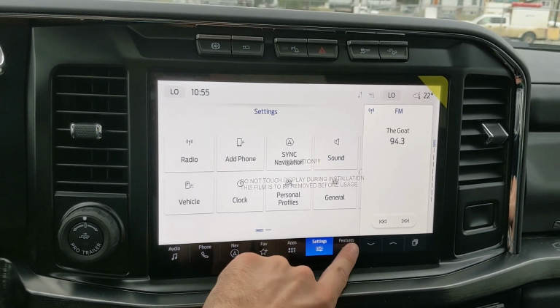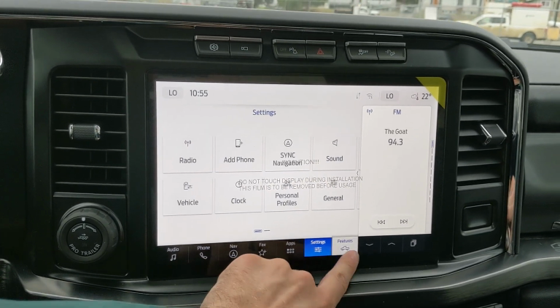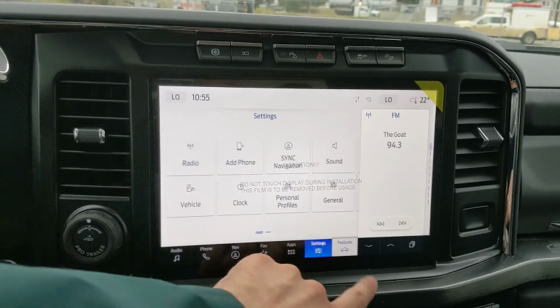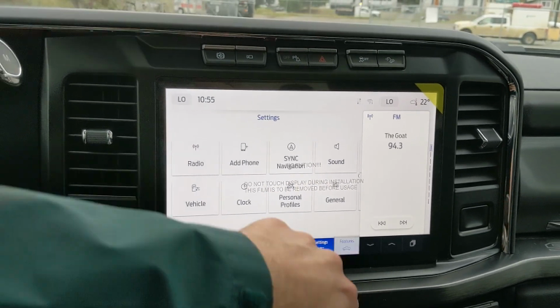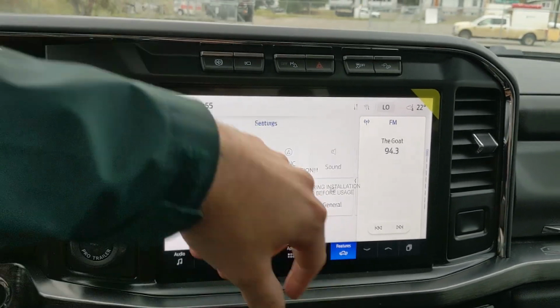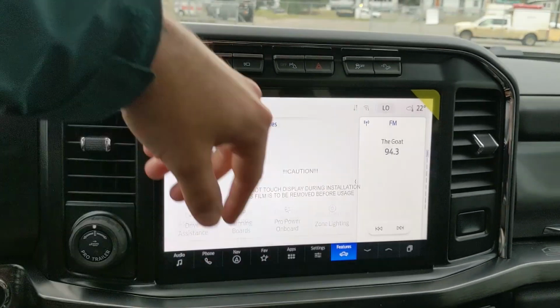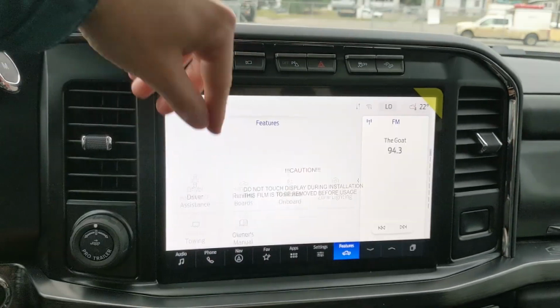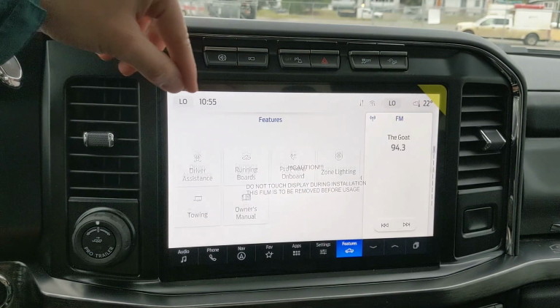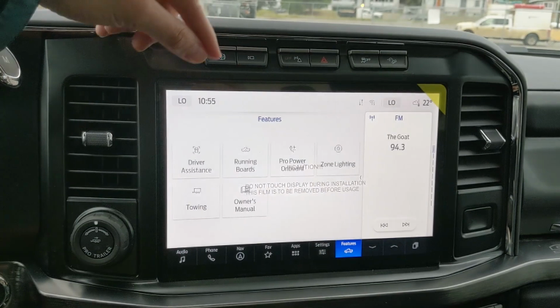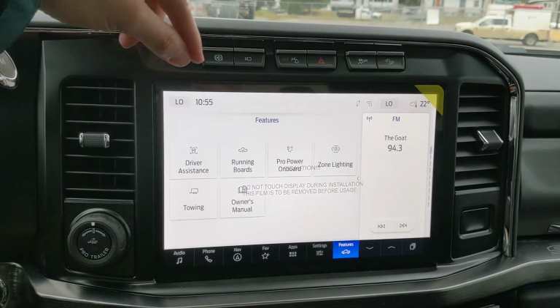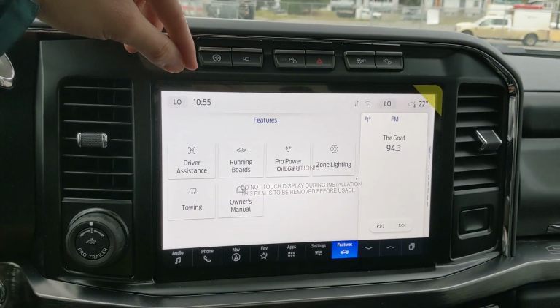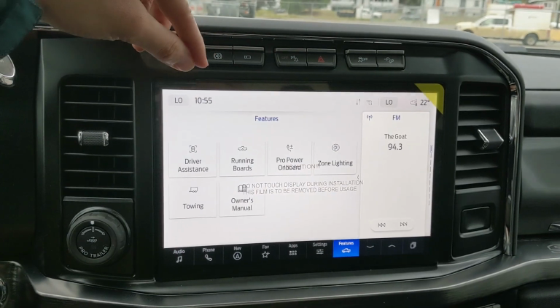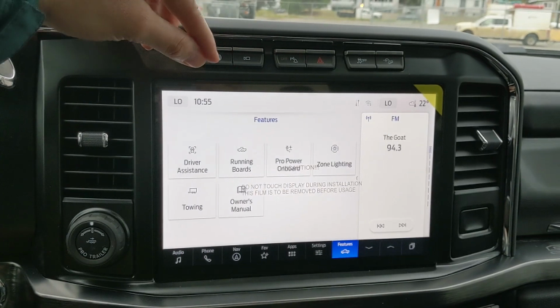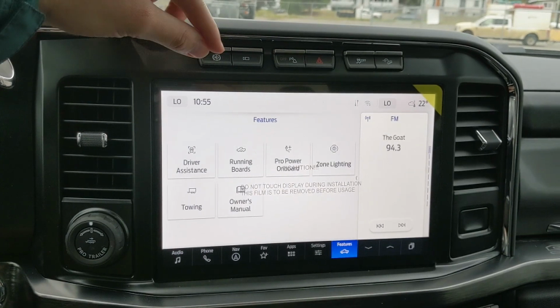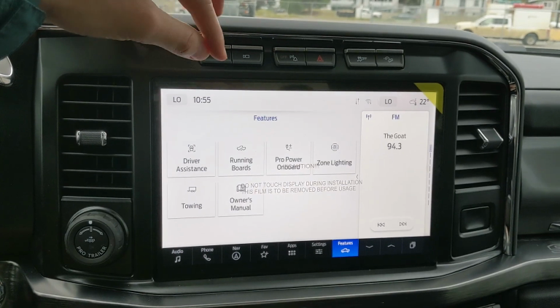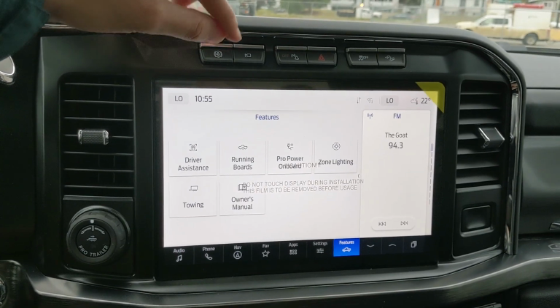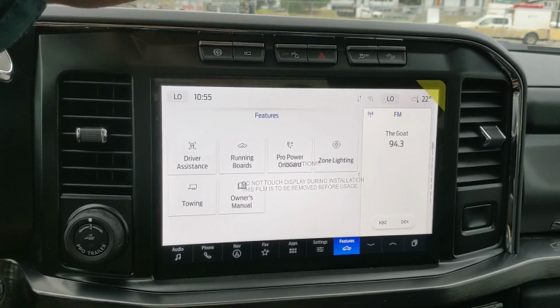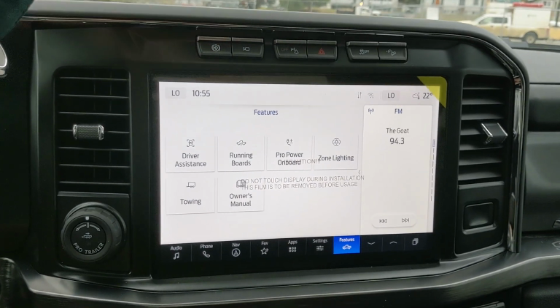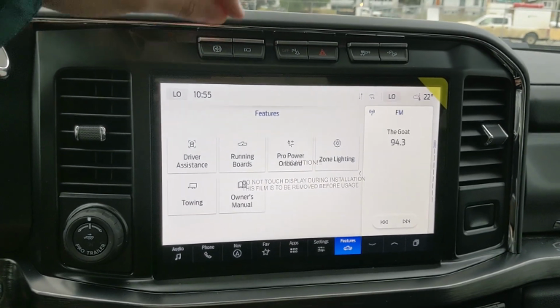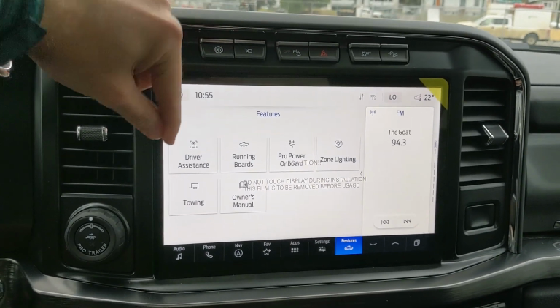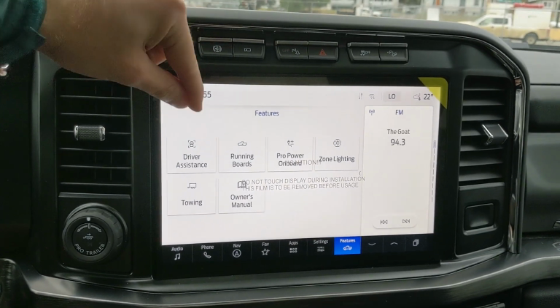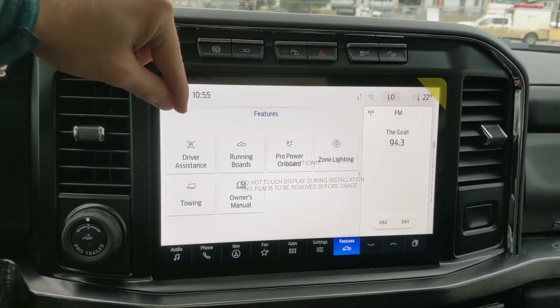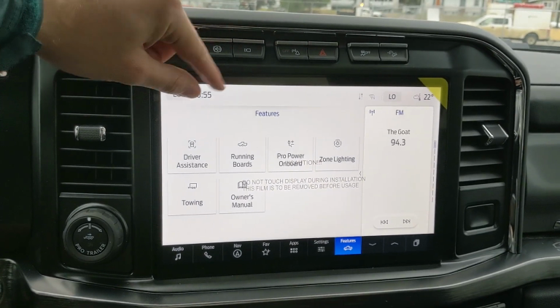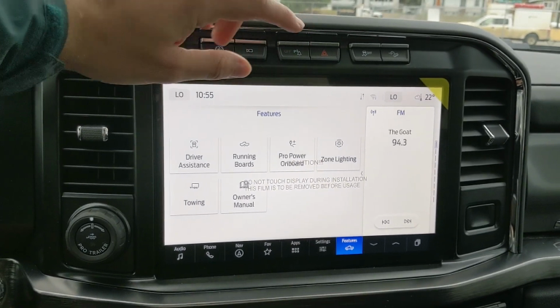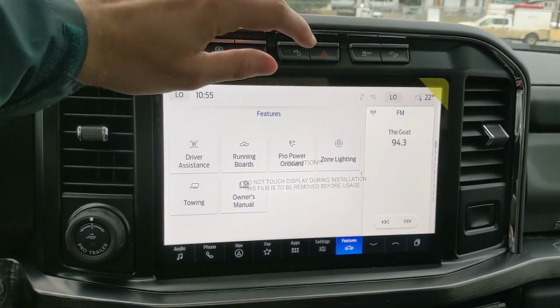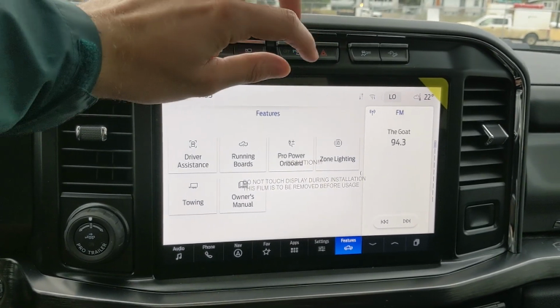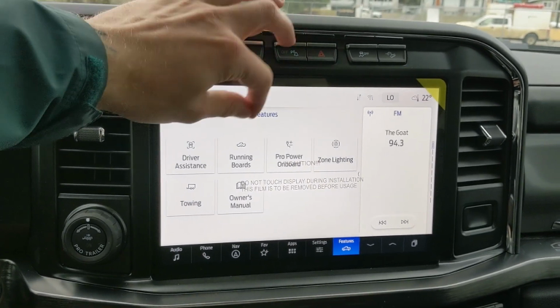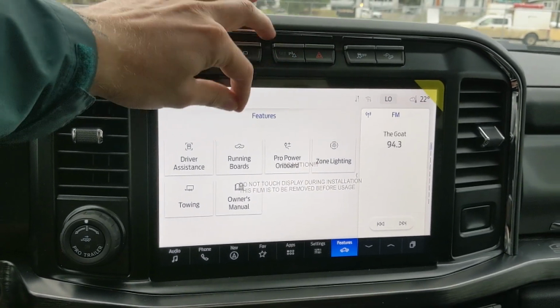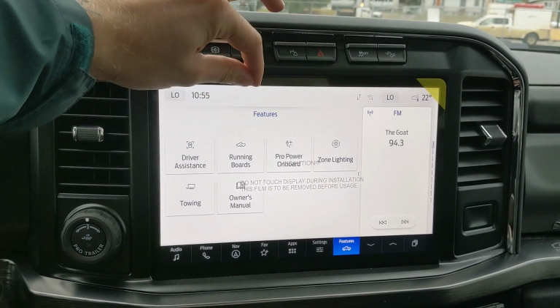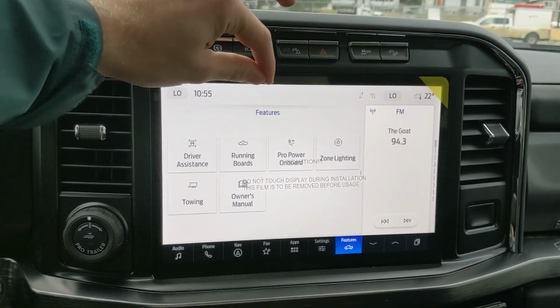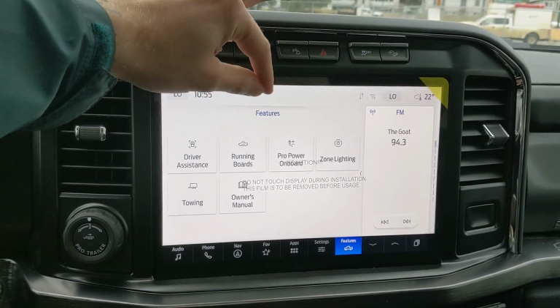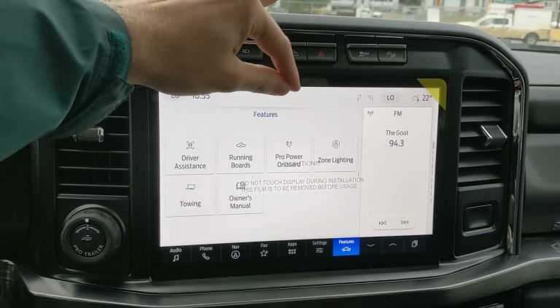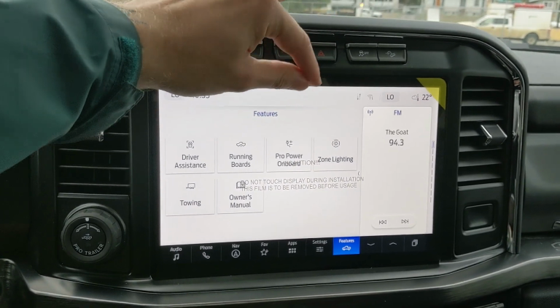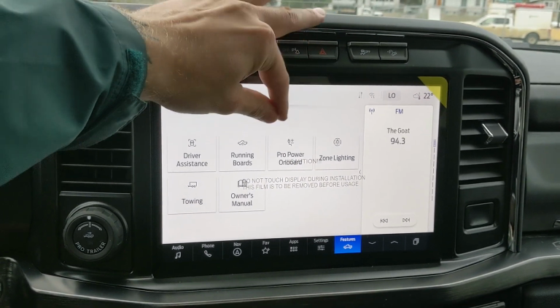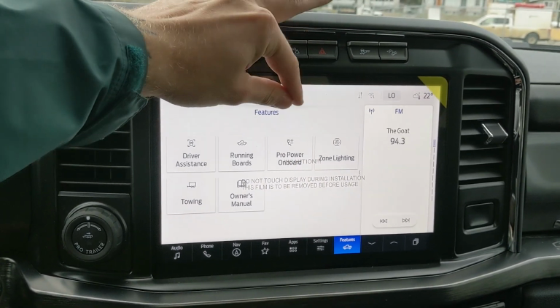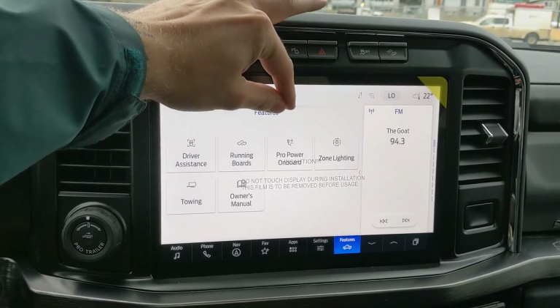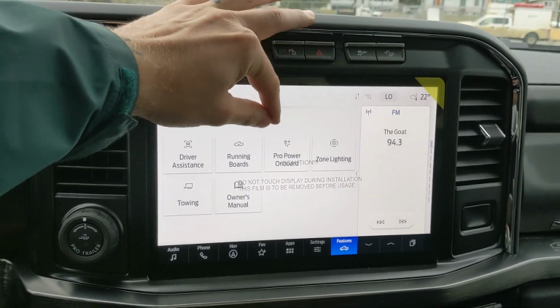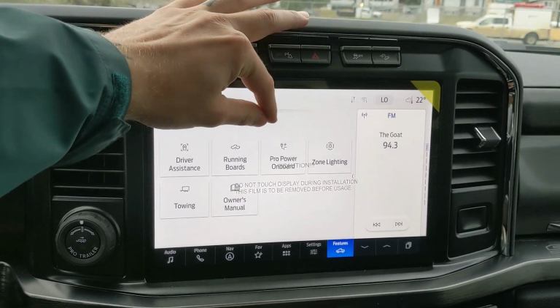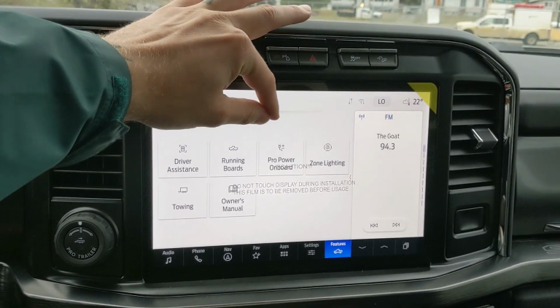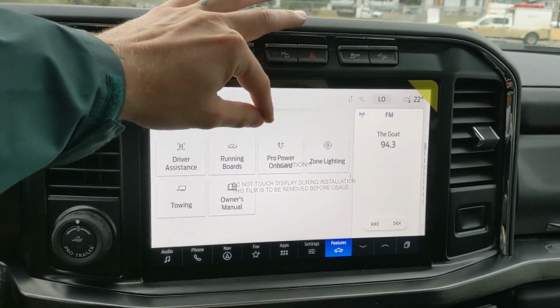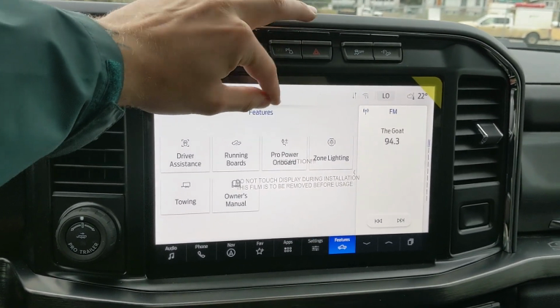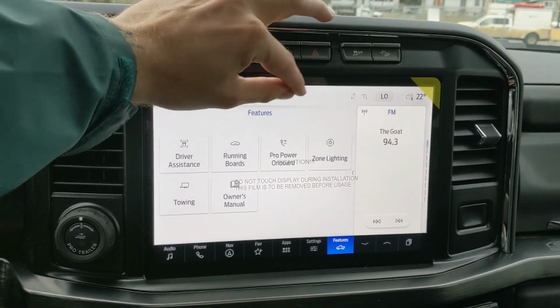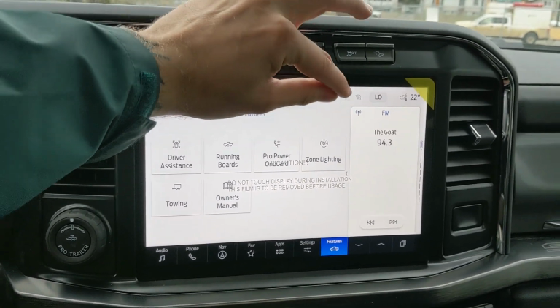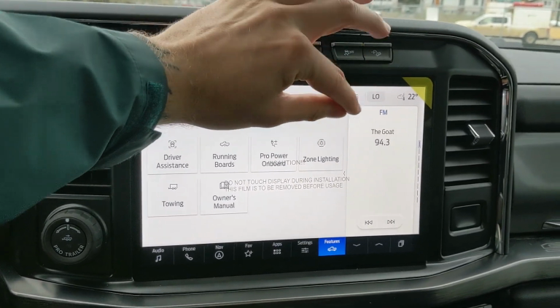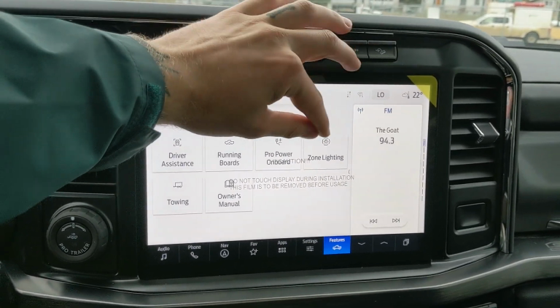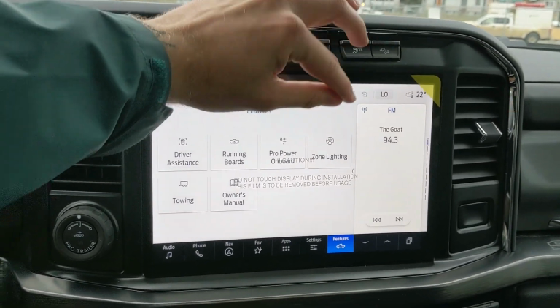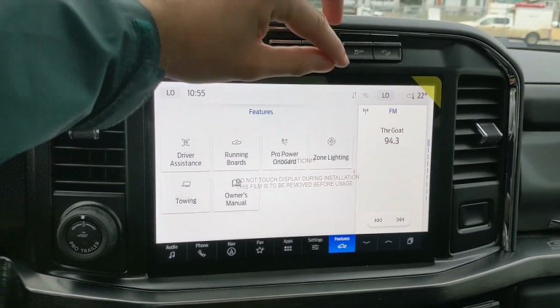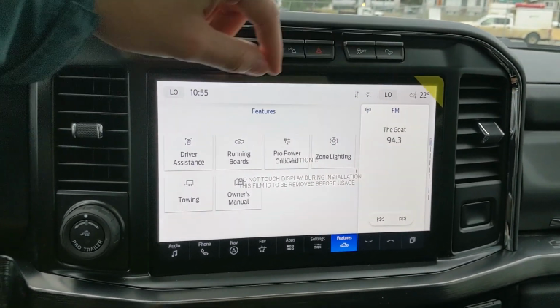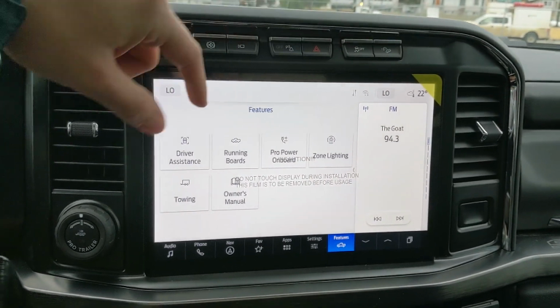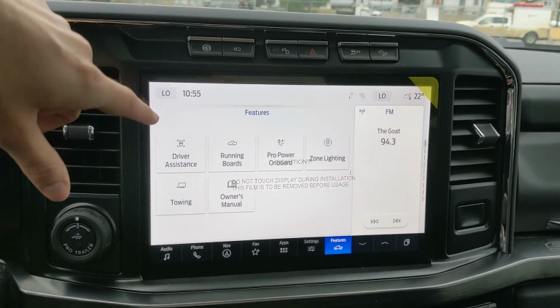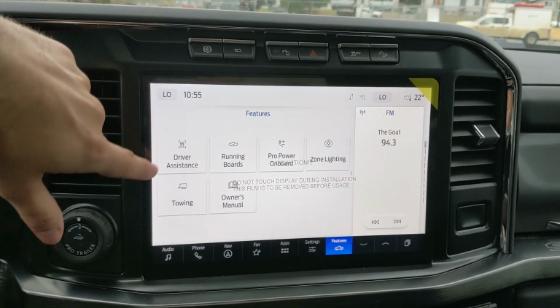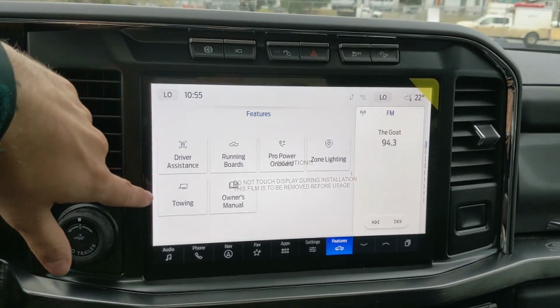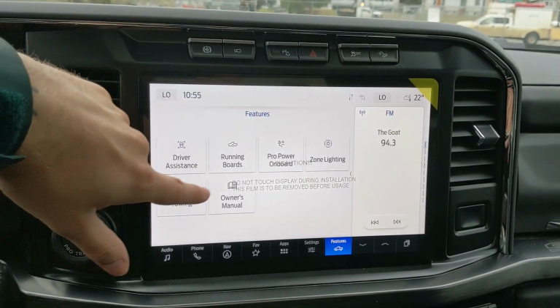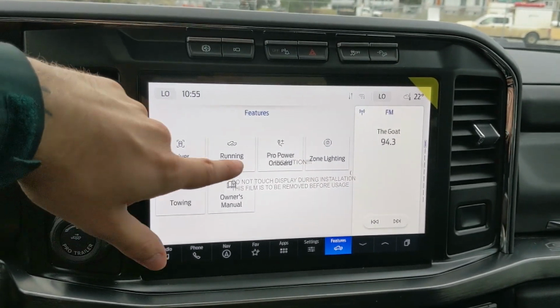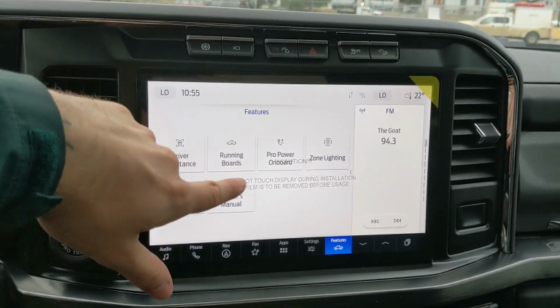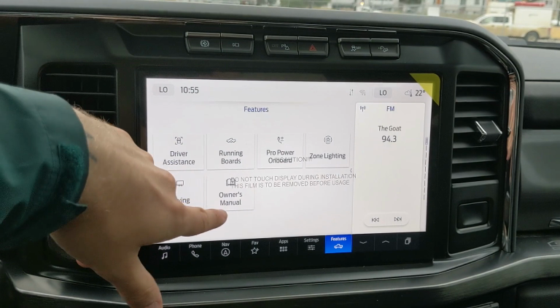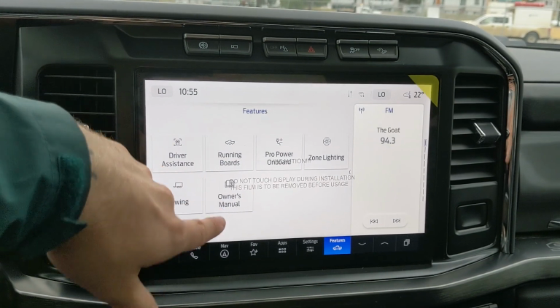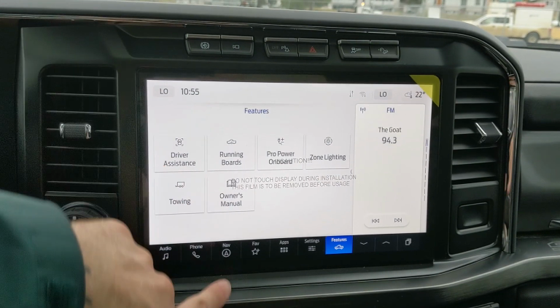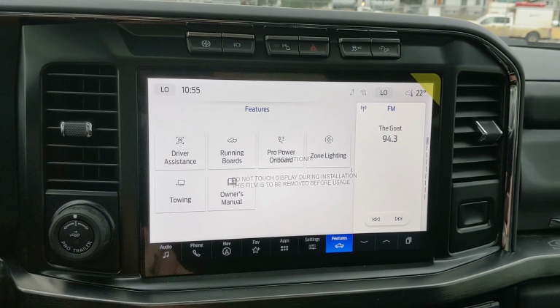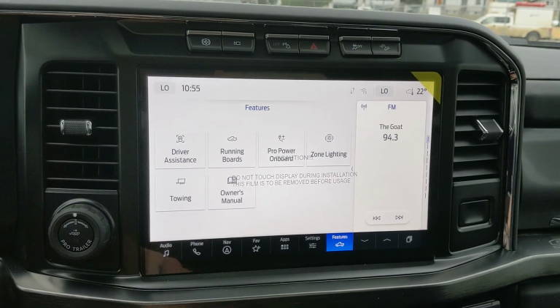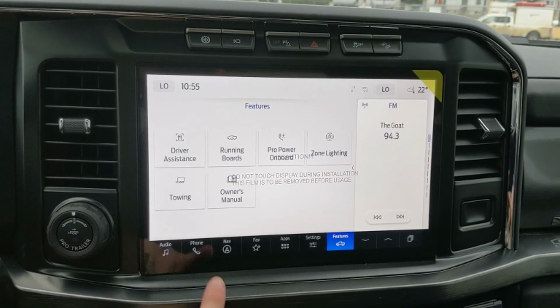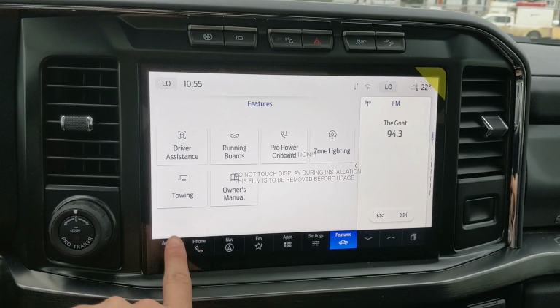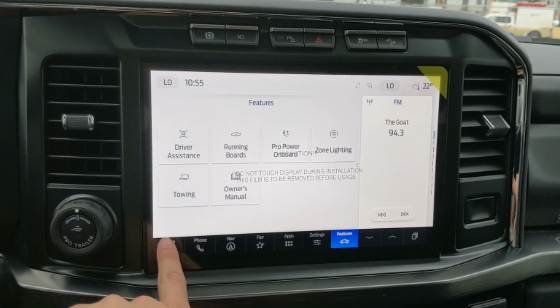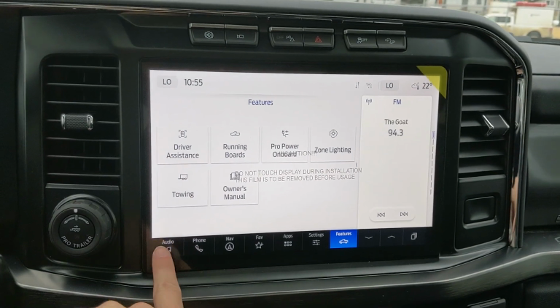You also have your general truck features such as driver assistance, running boards, Pro Power Onboard, zone lighting, towing, and the owner's manual — all accessible through the infotainment system.